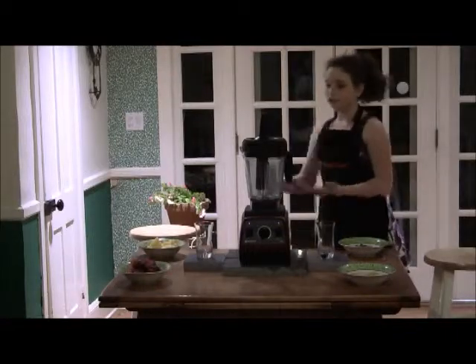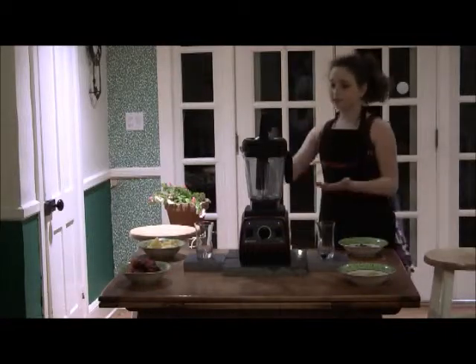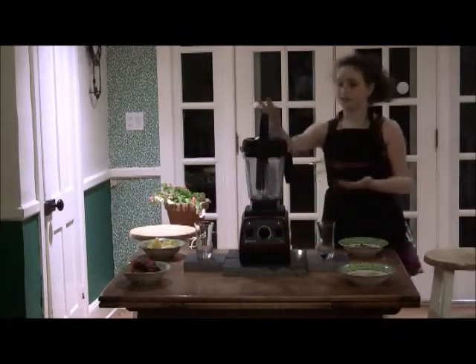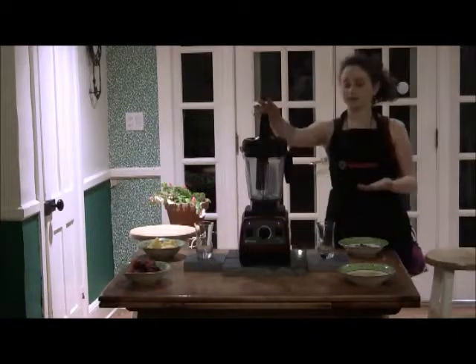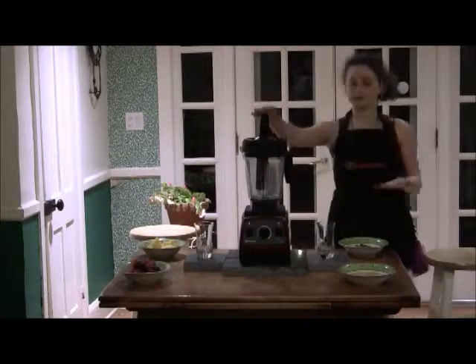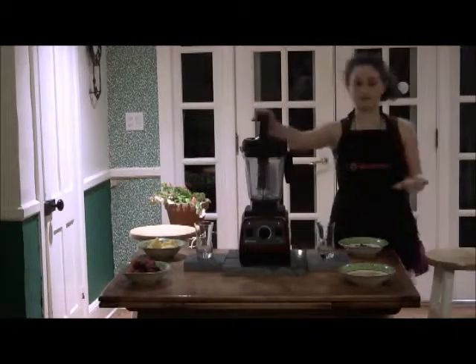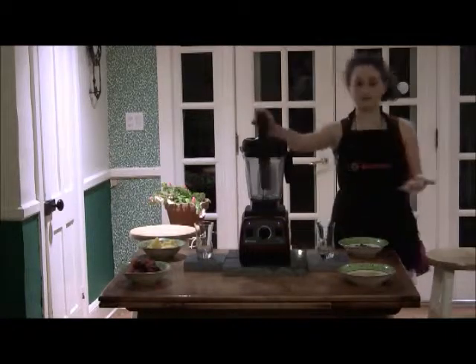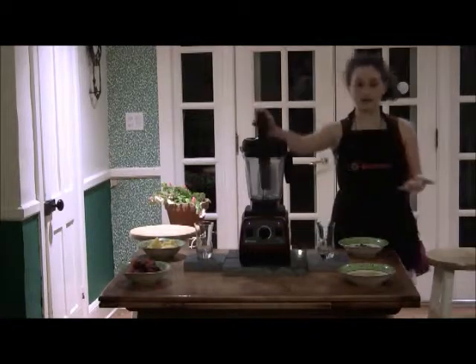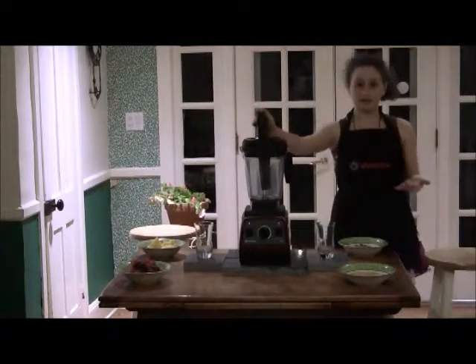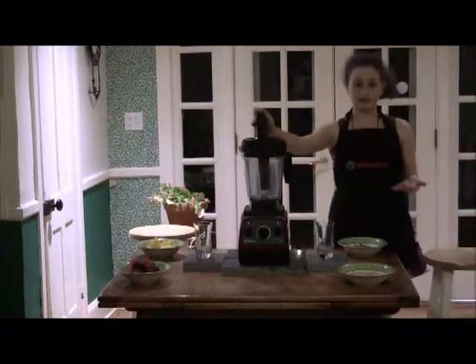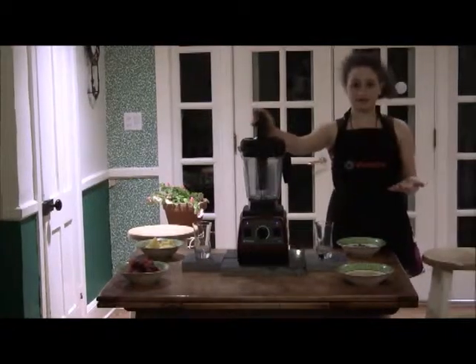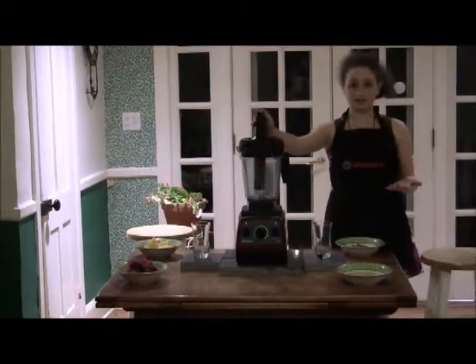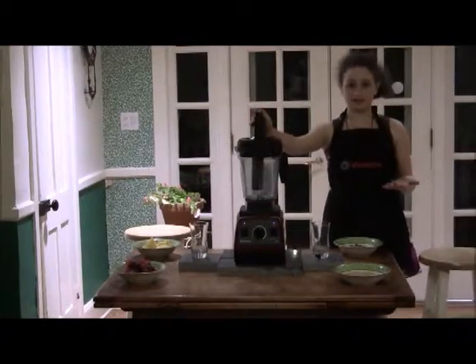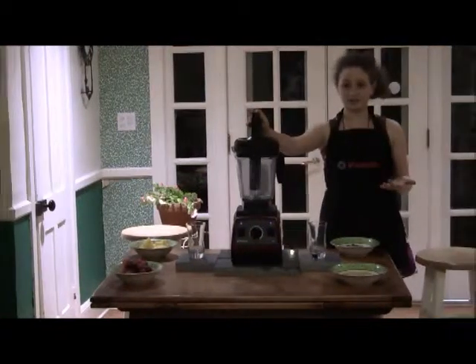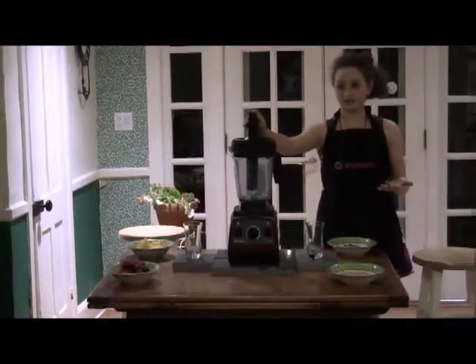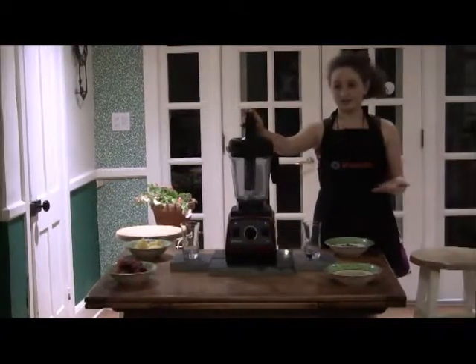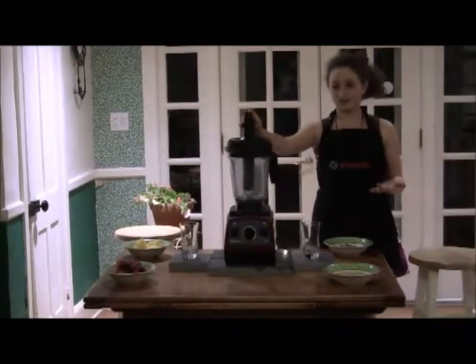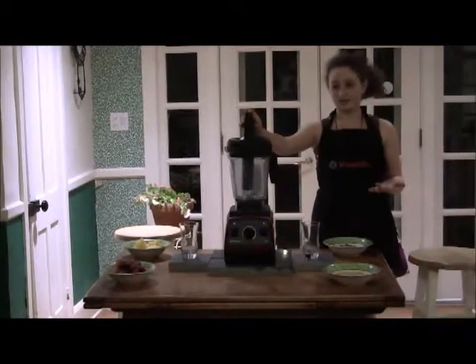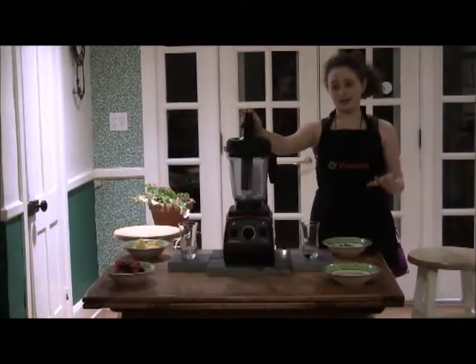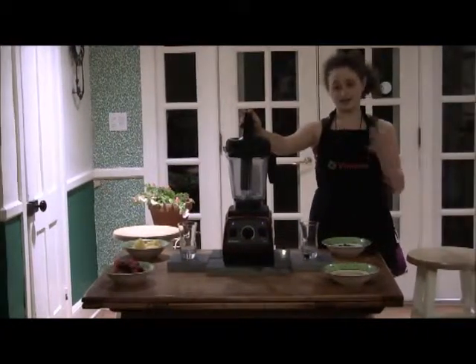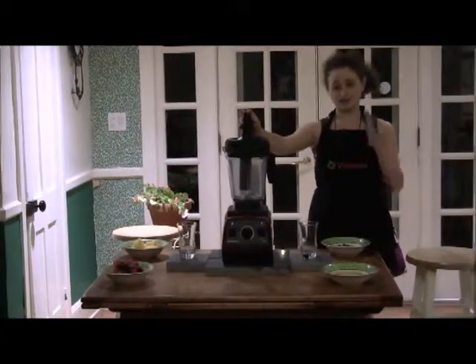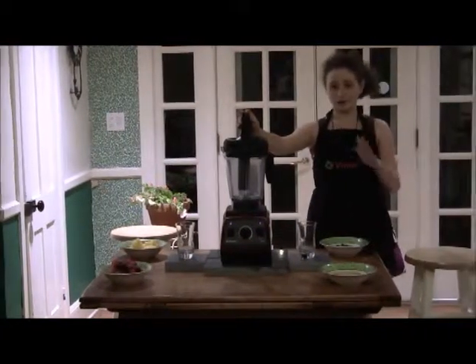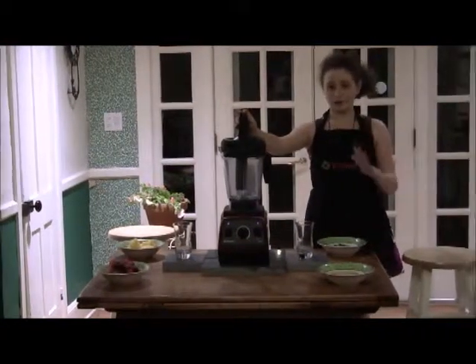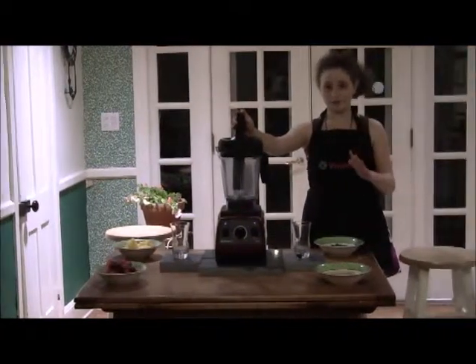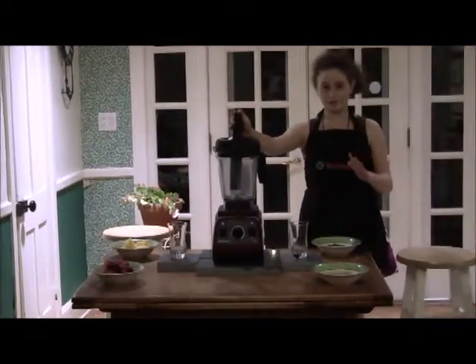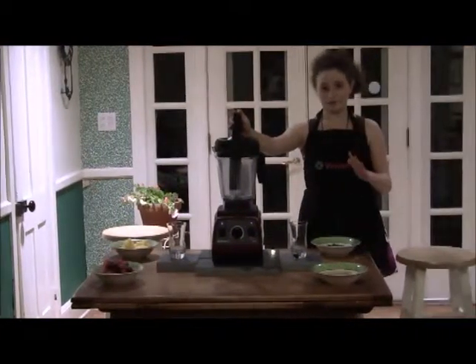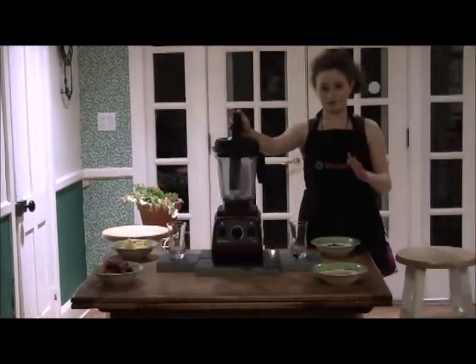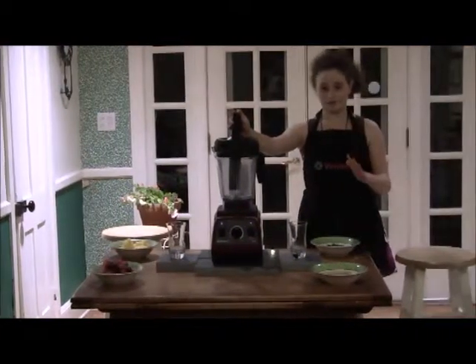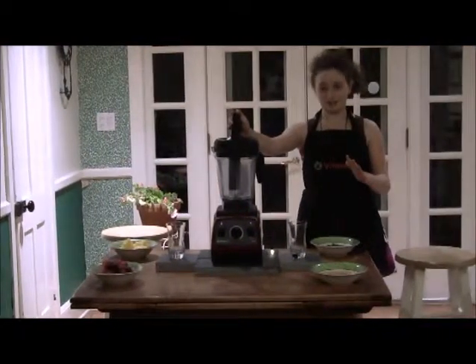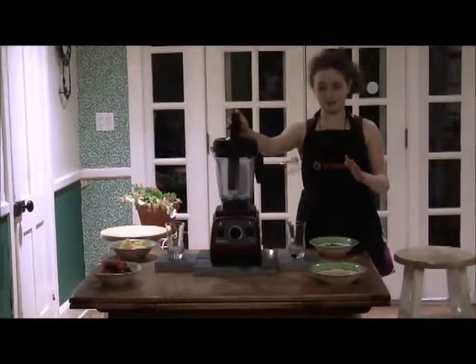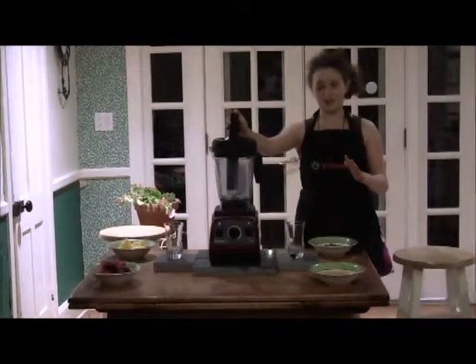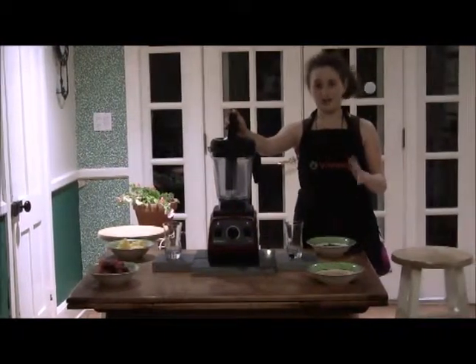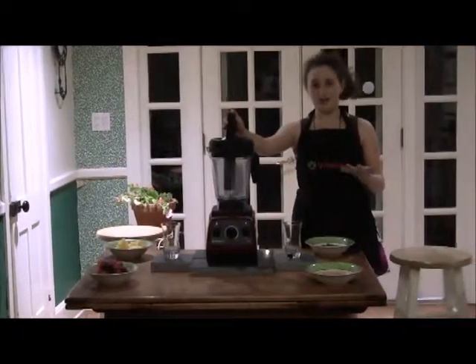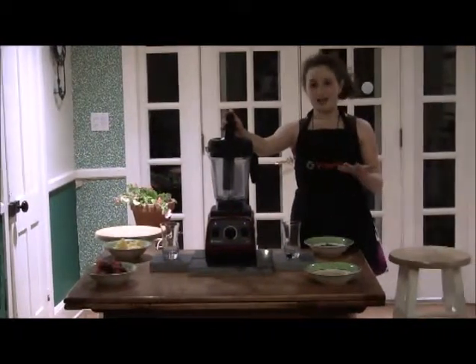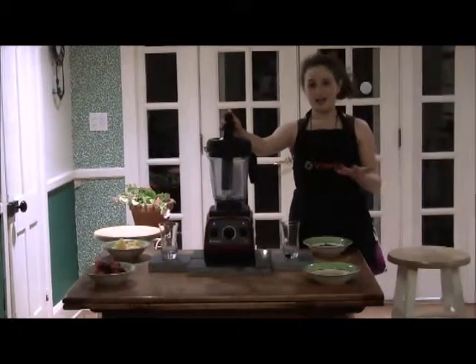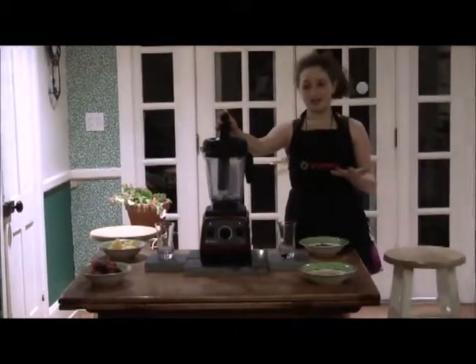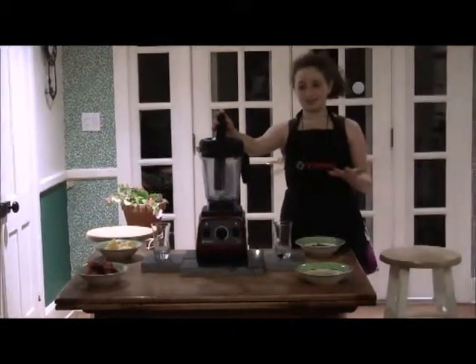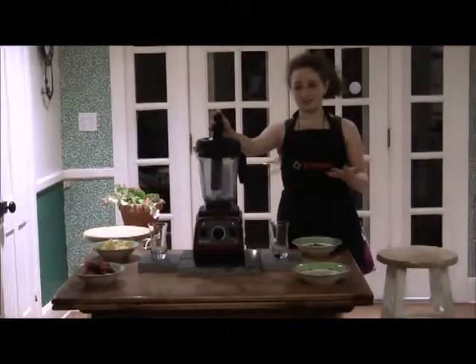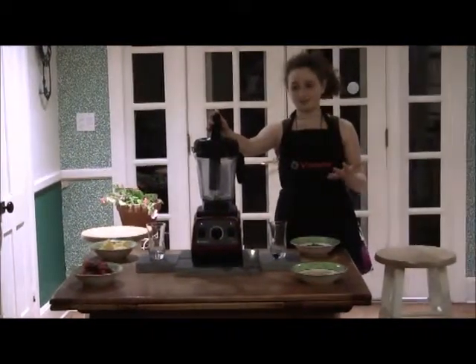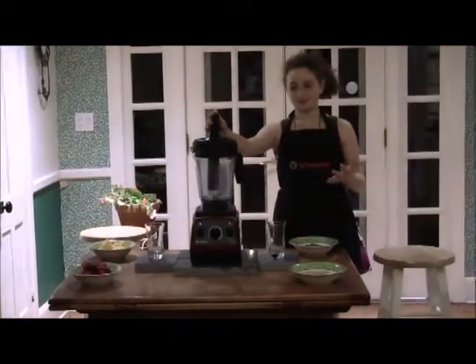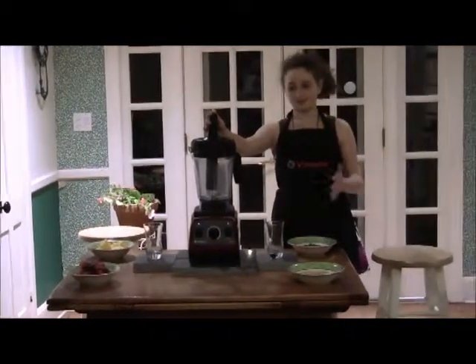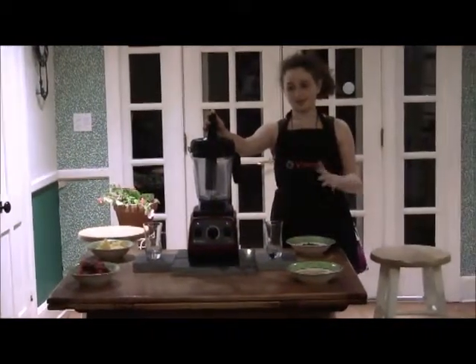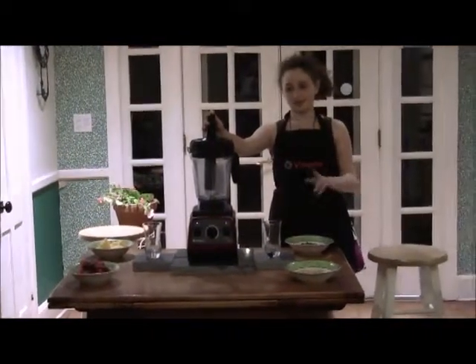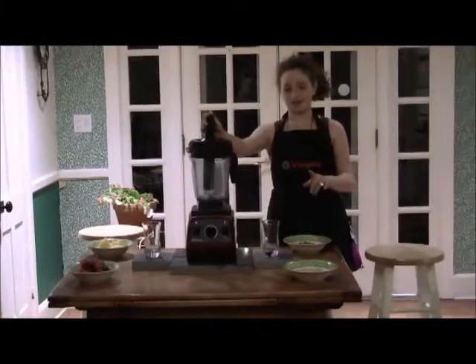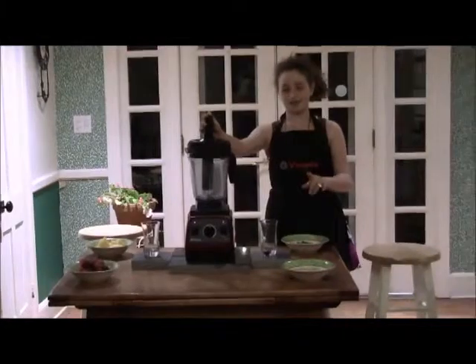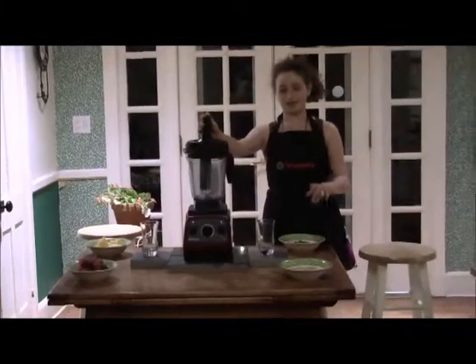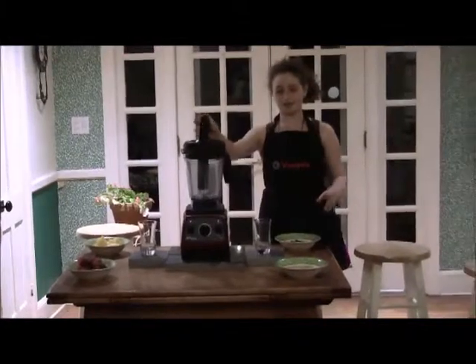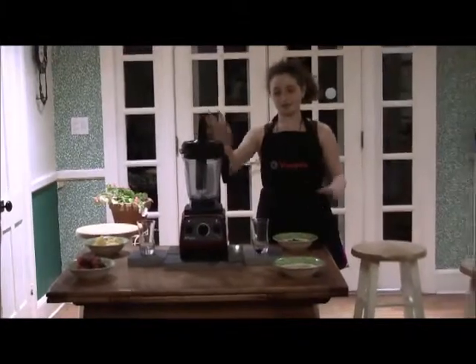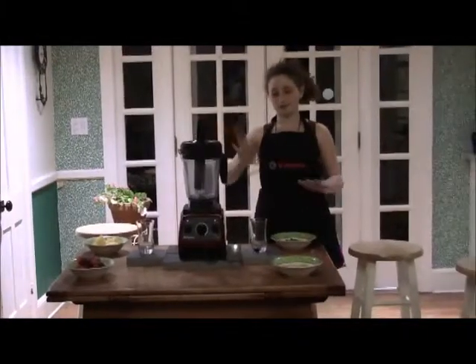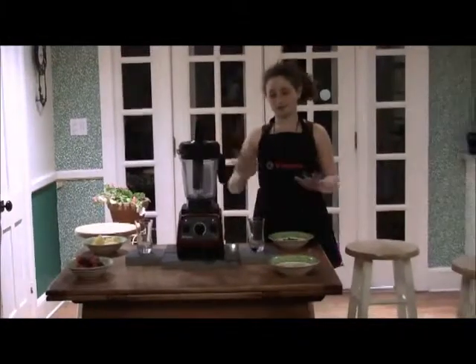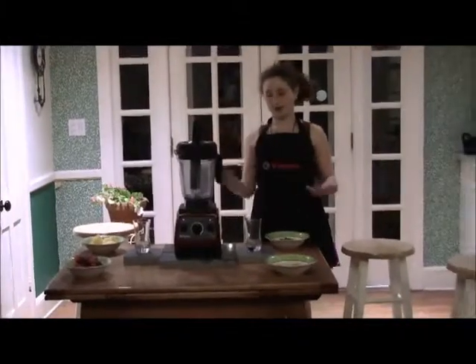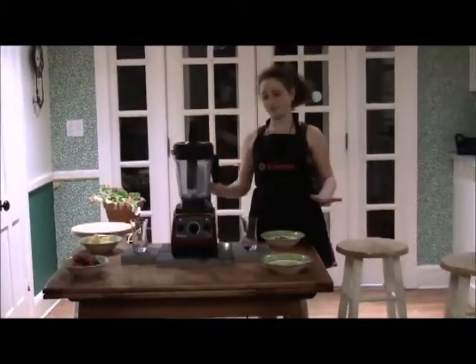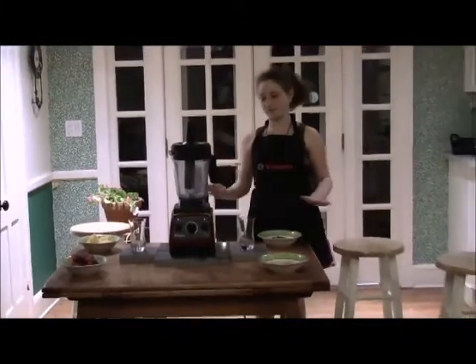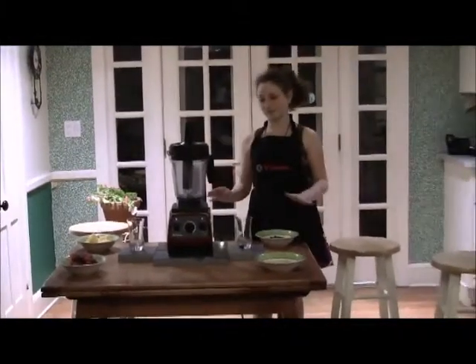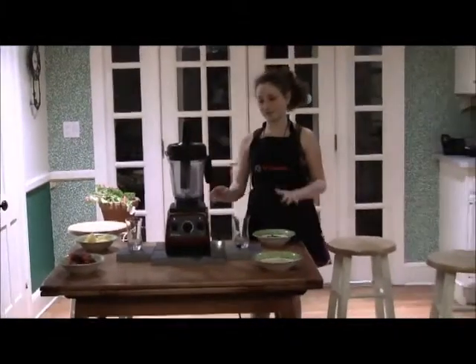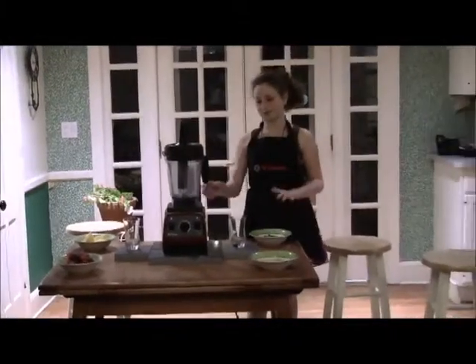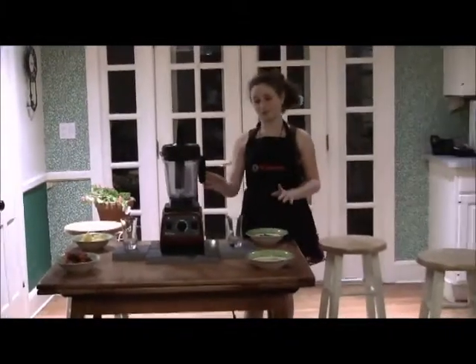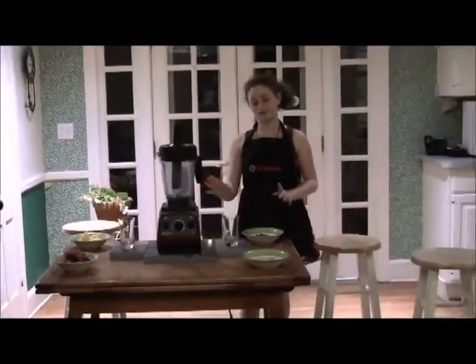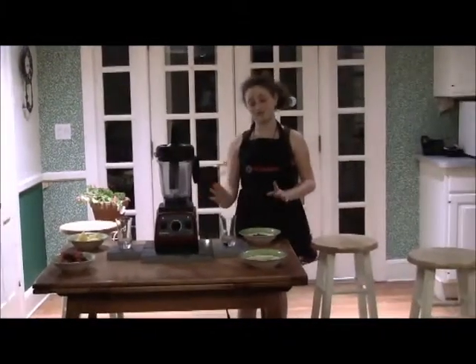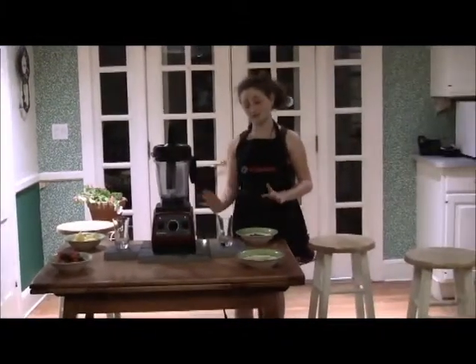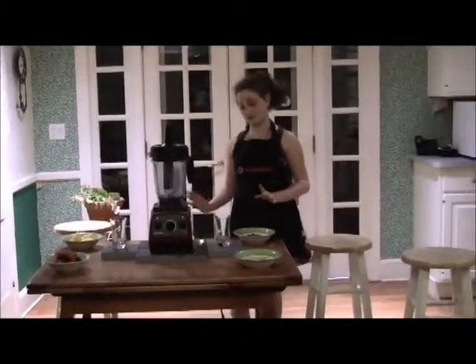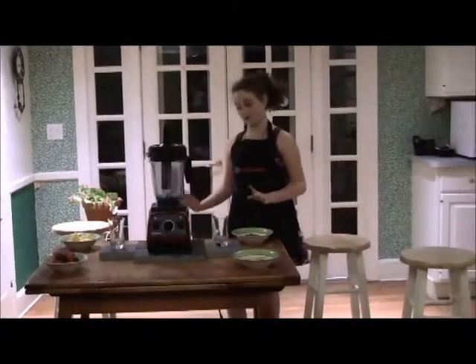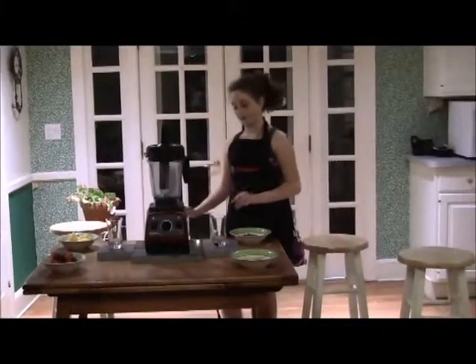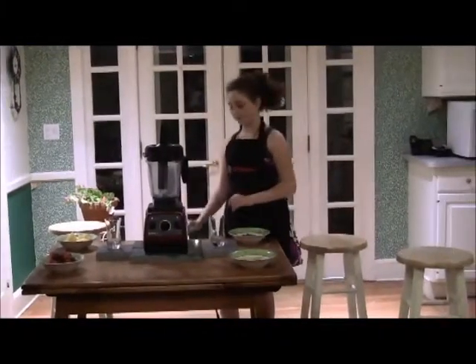This is our Vitamix here. It's a very good machine and I think that you all should have them because they work very well.